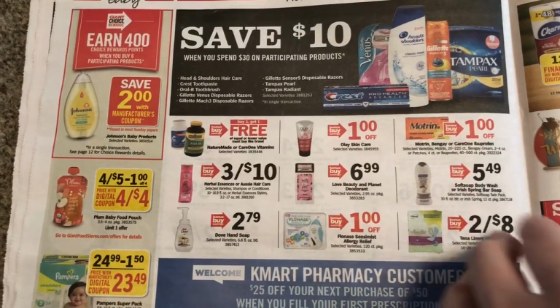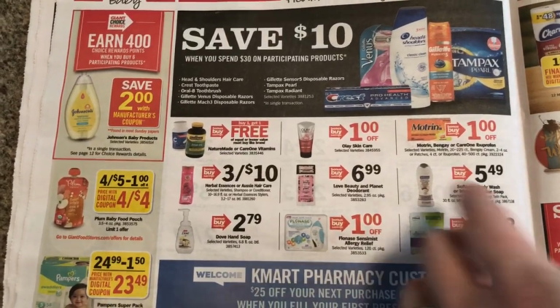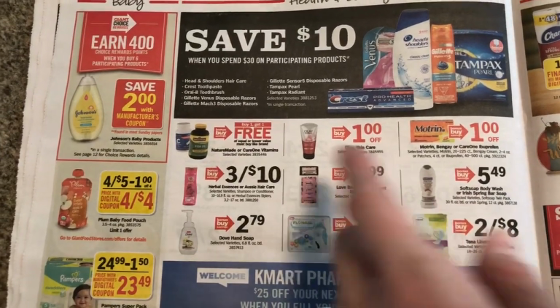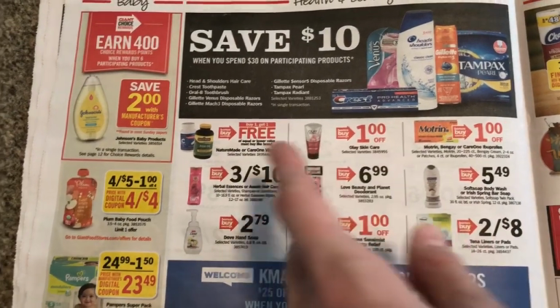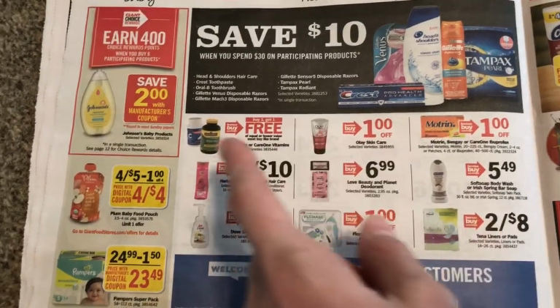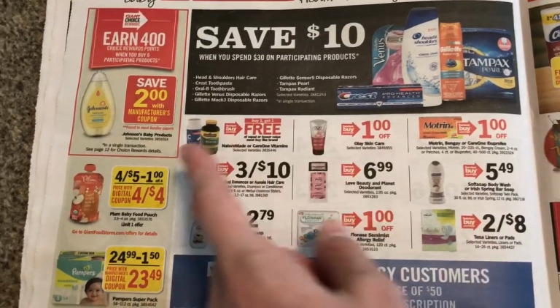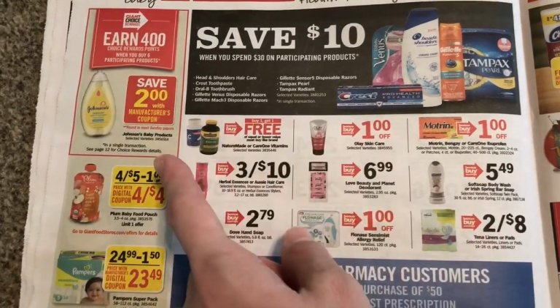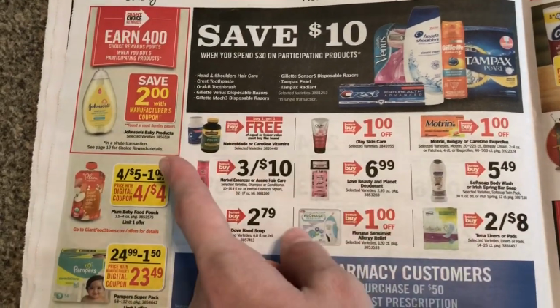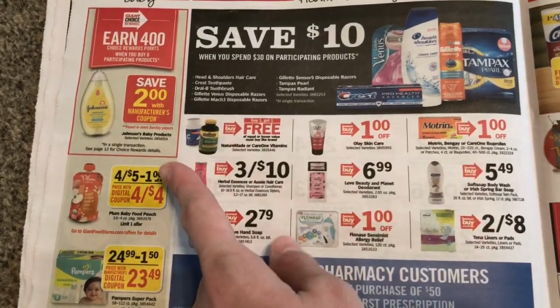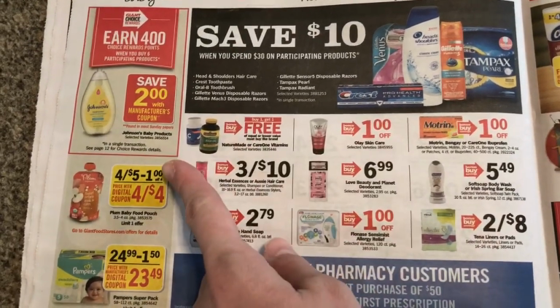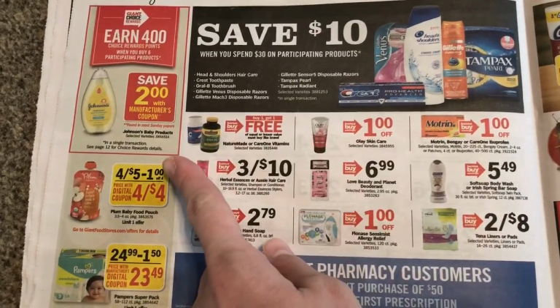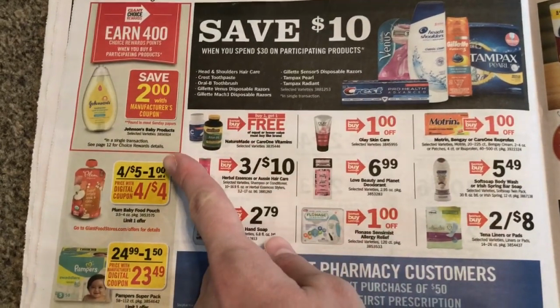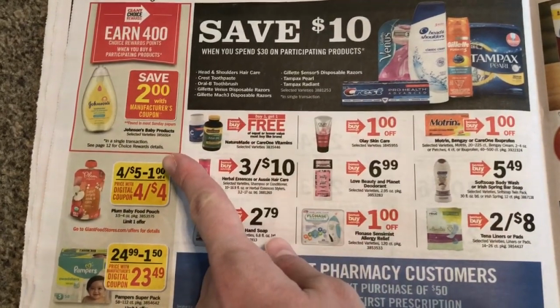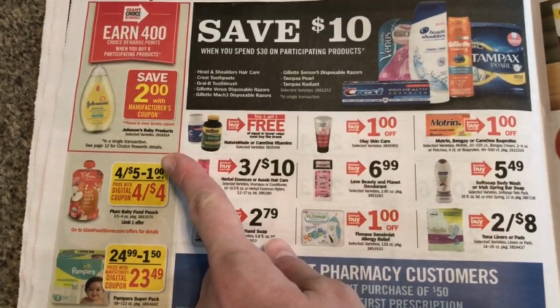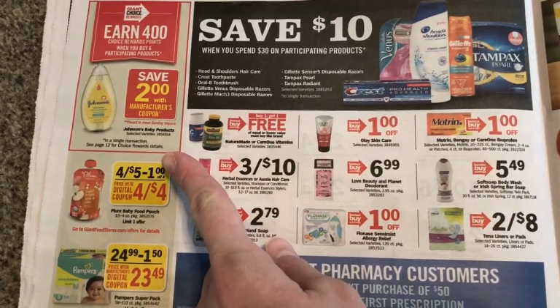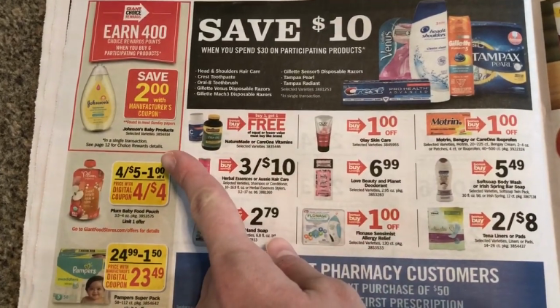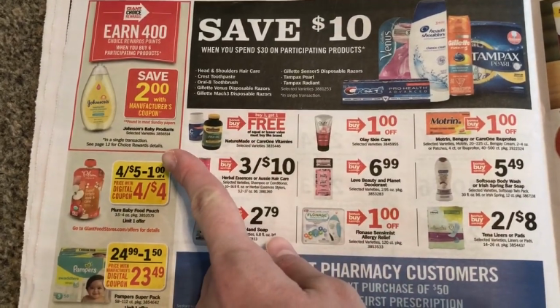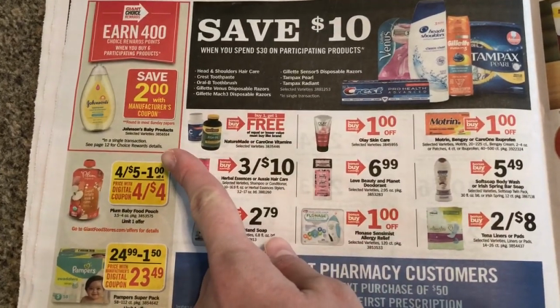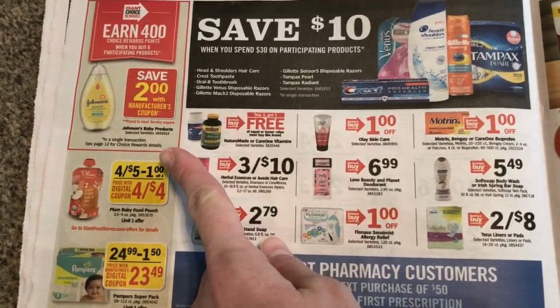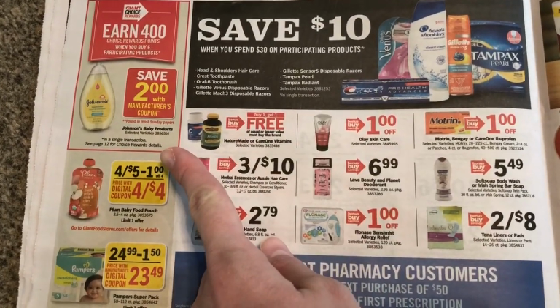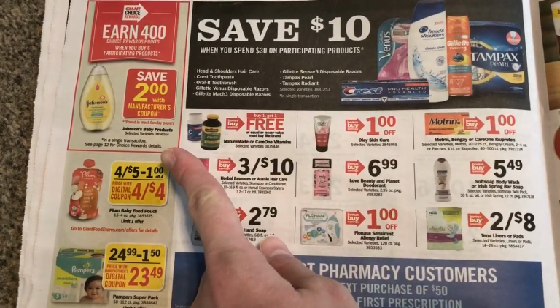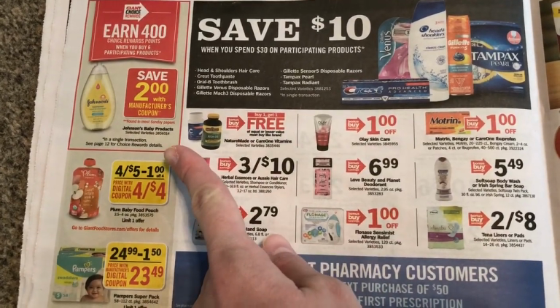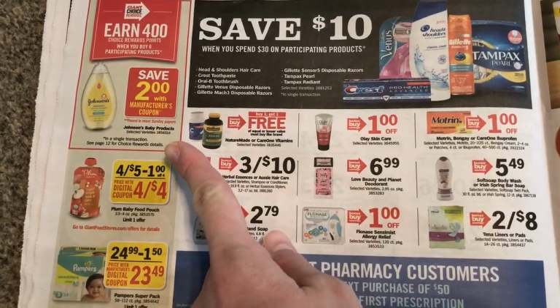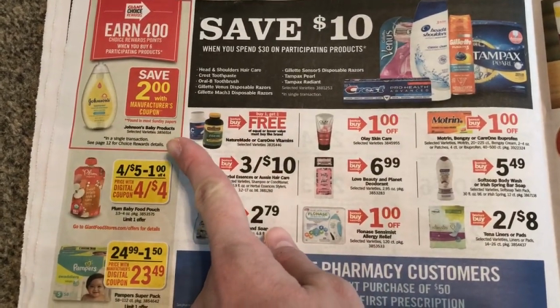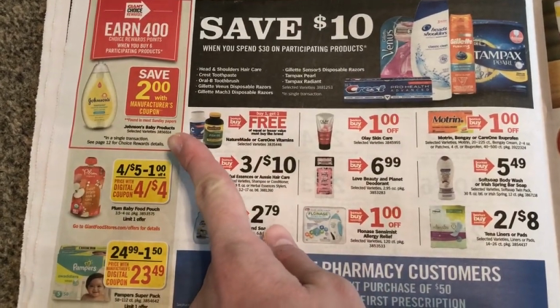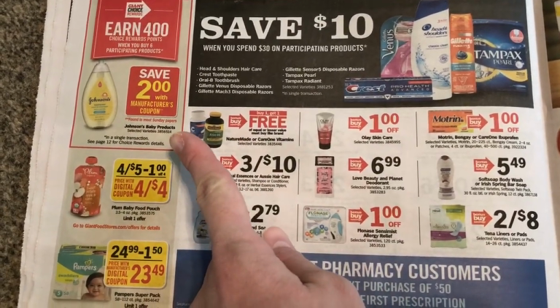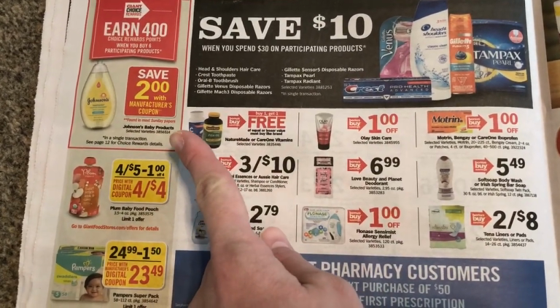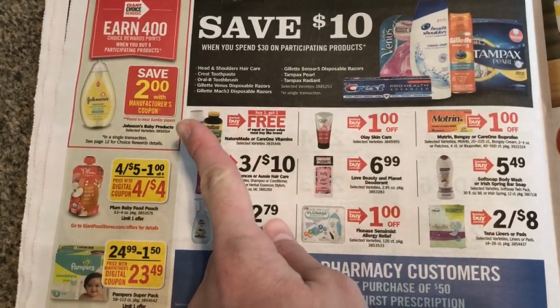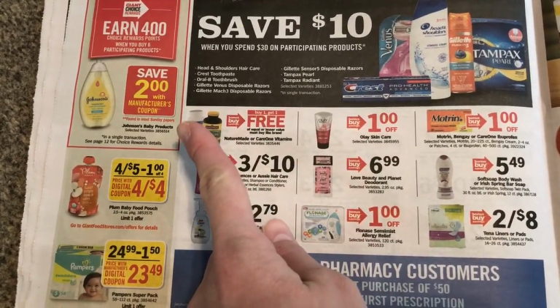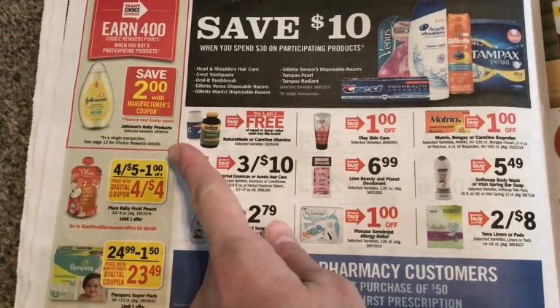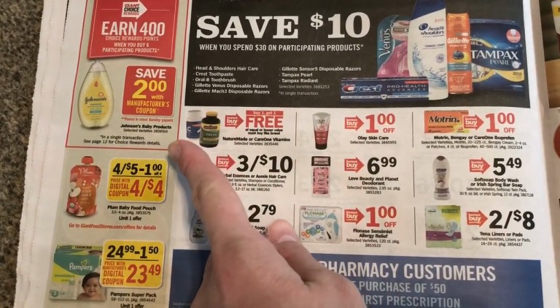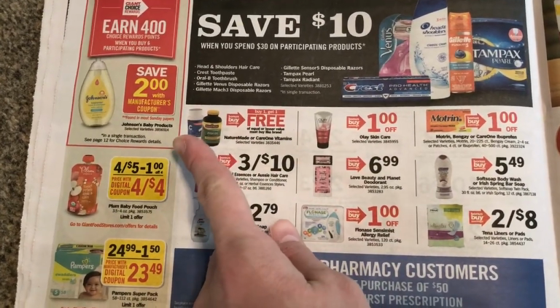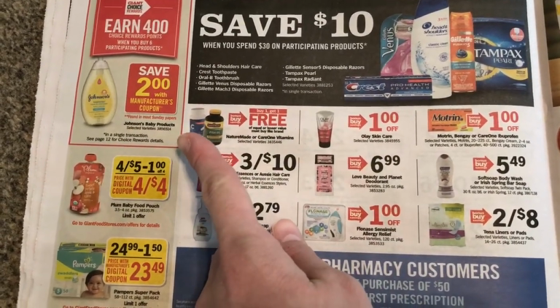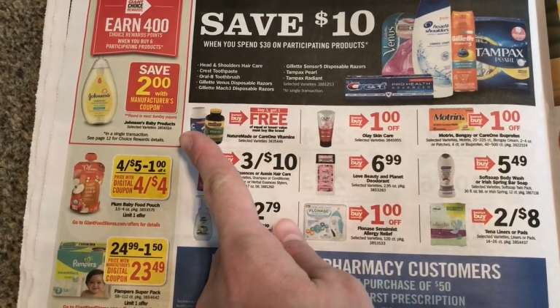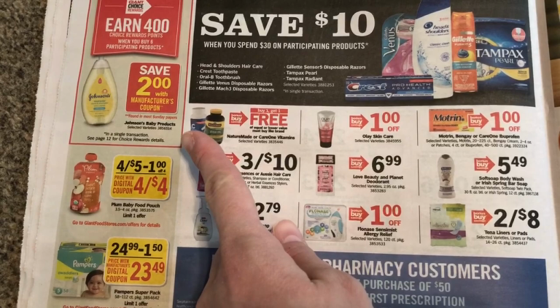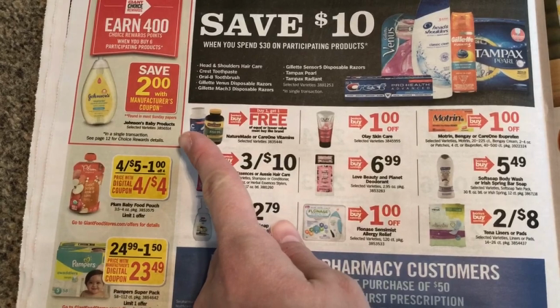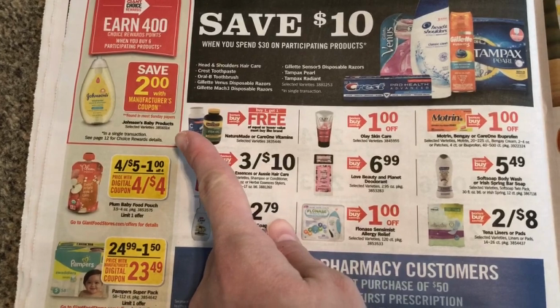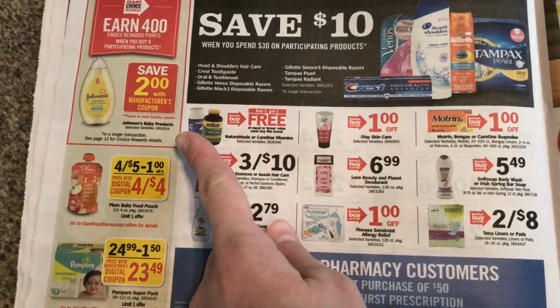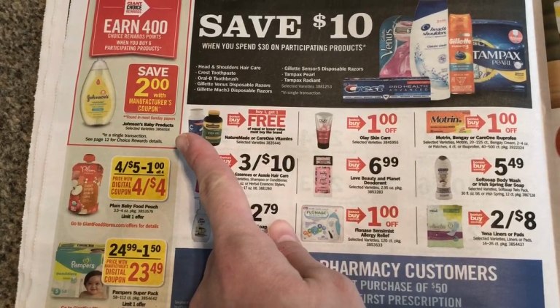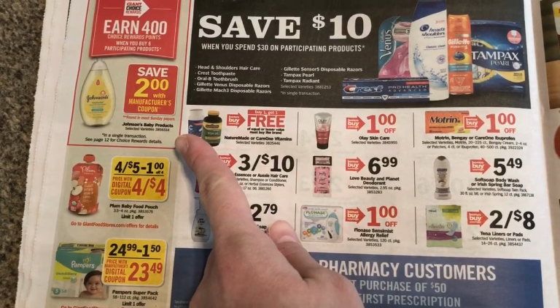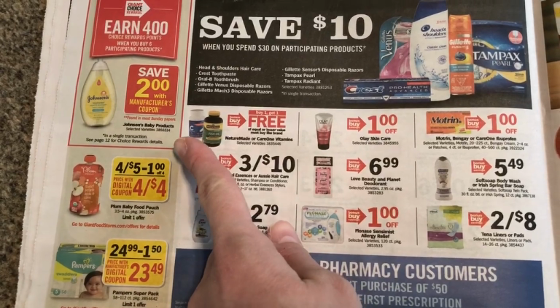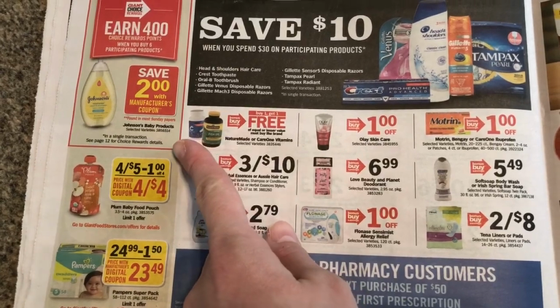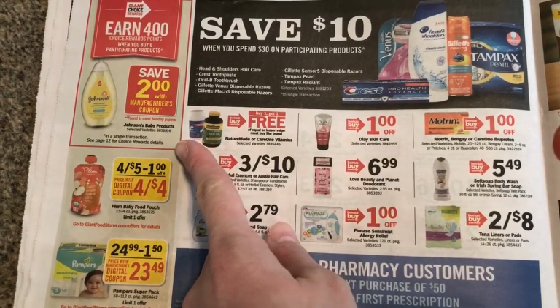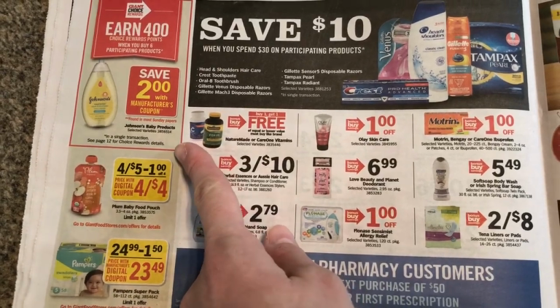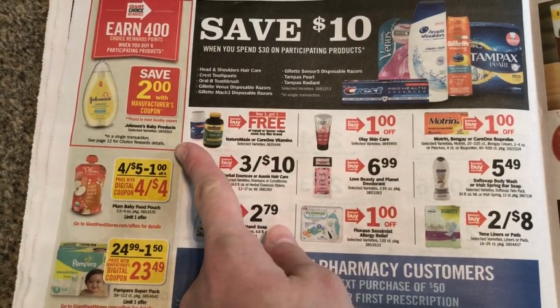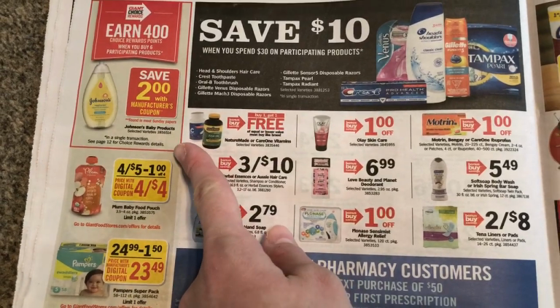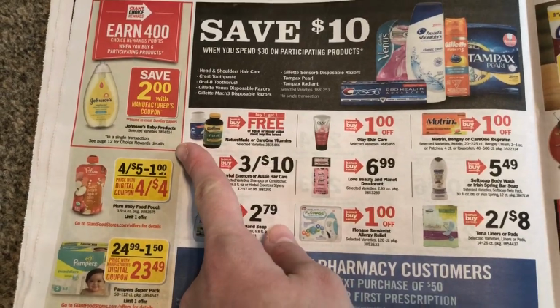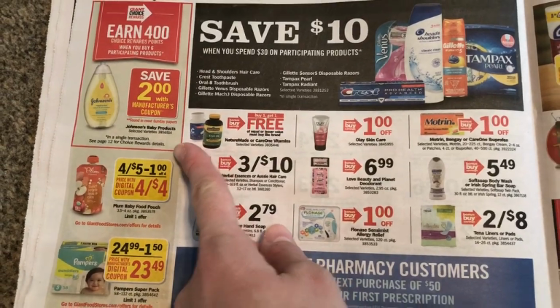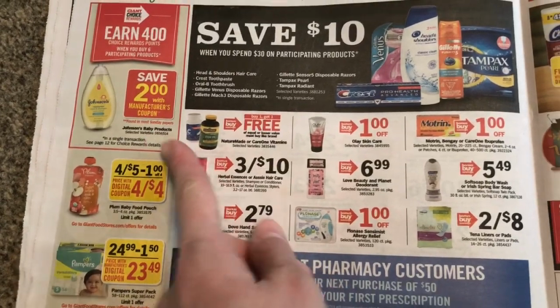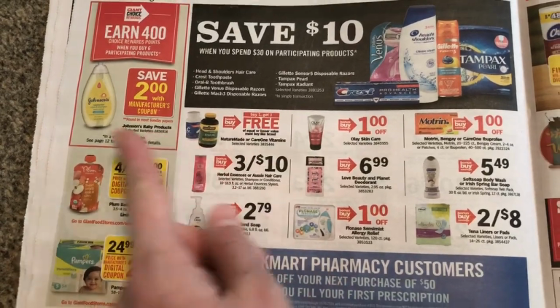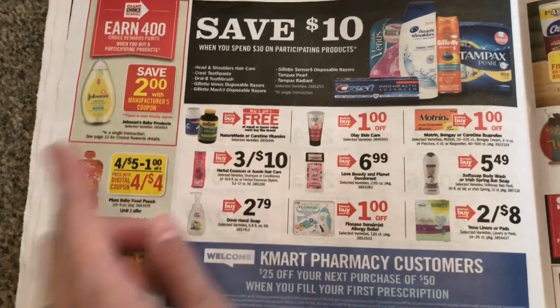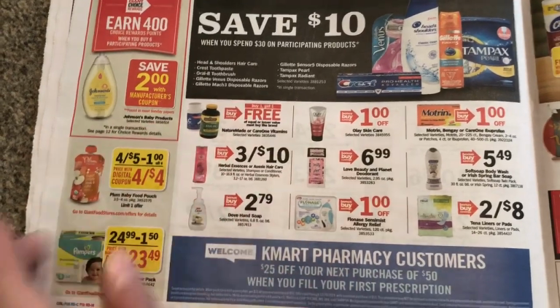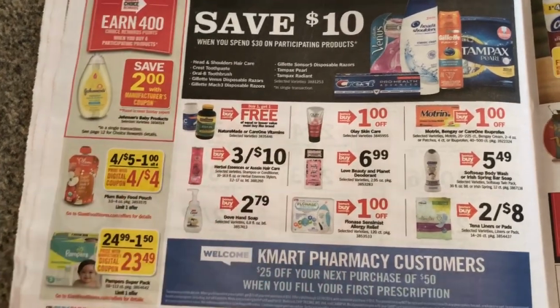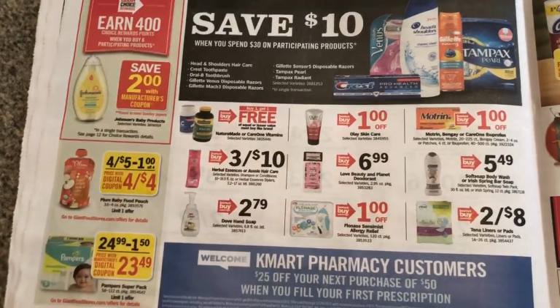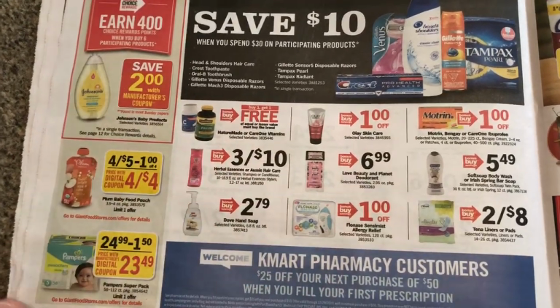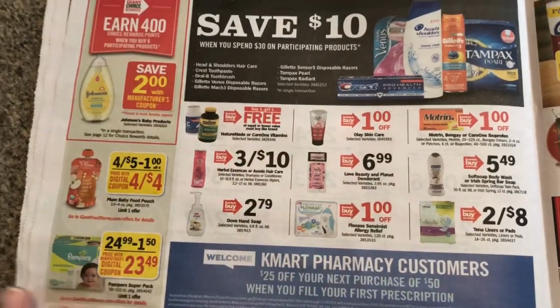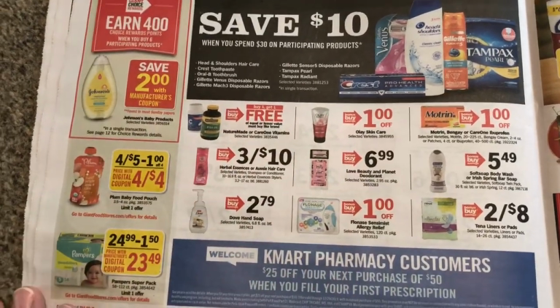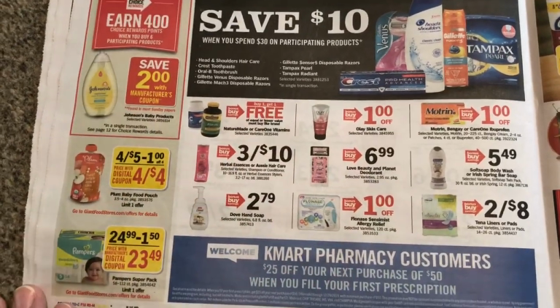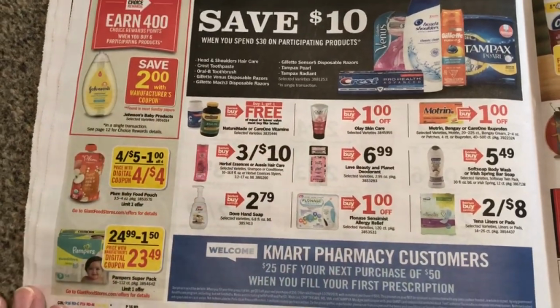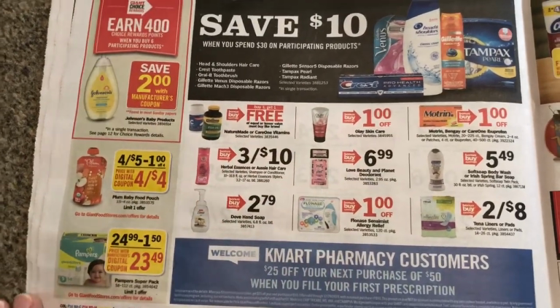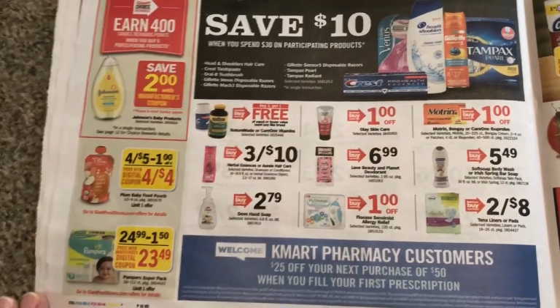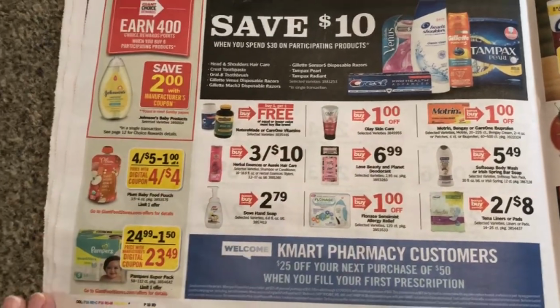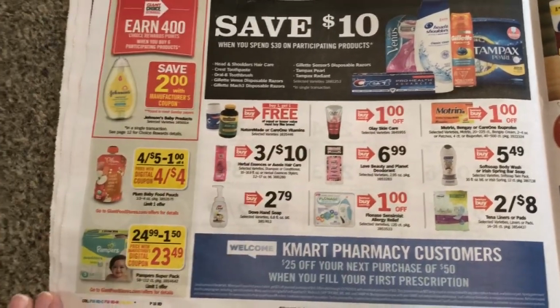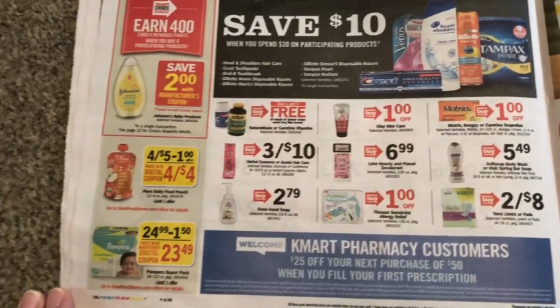400 choice points when you buy six of the Johnsons — I'm guessing that's what they're talking about.